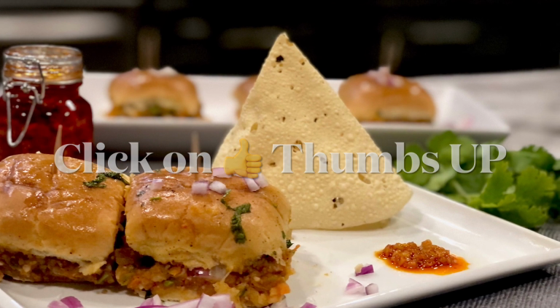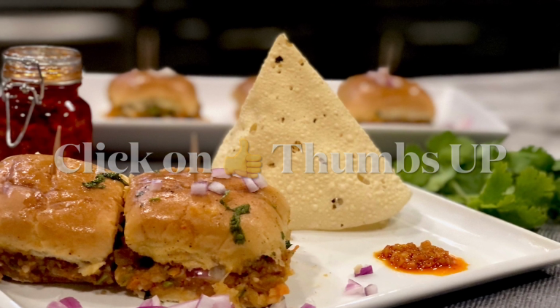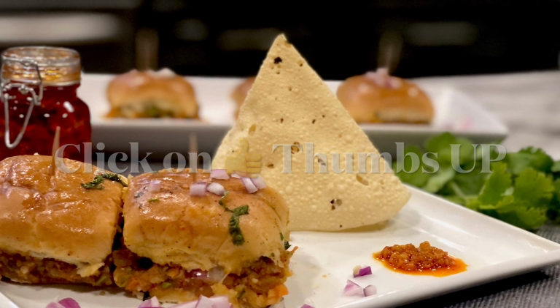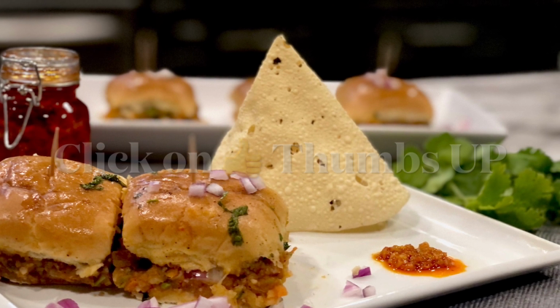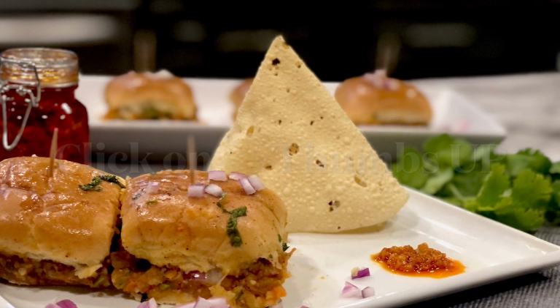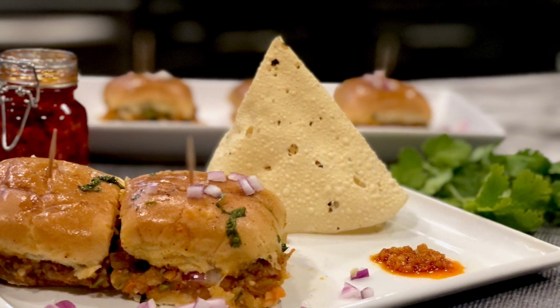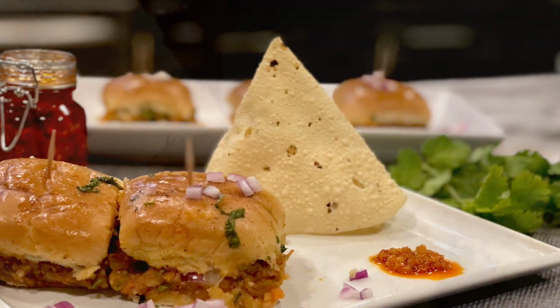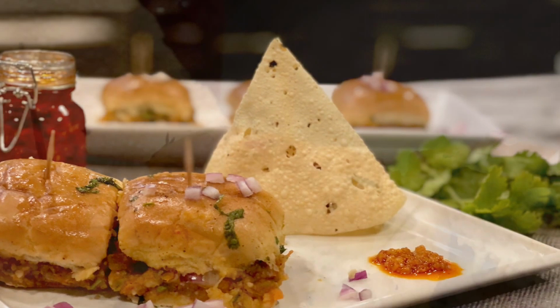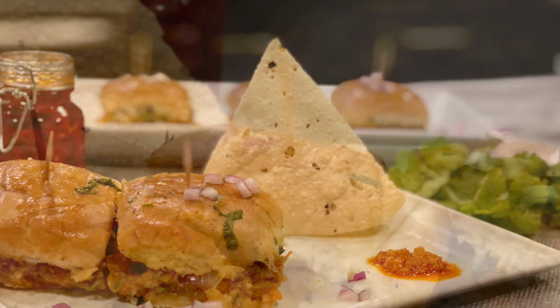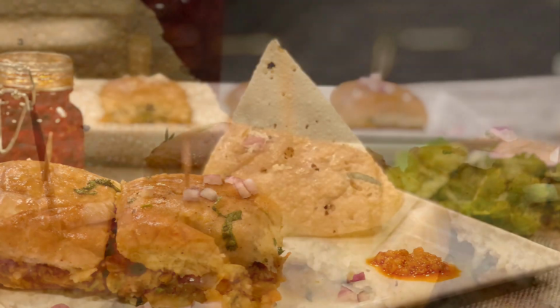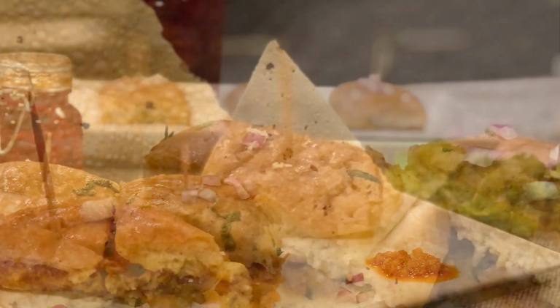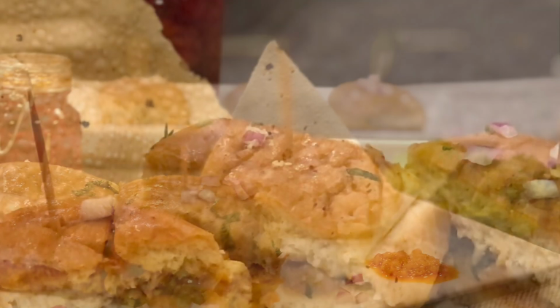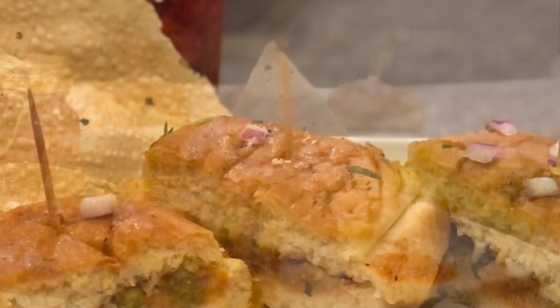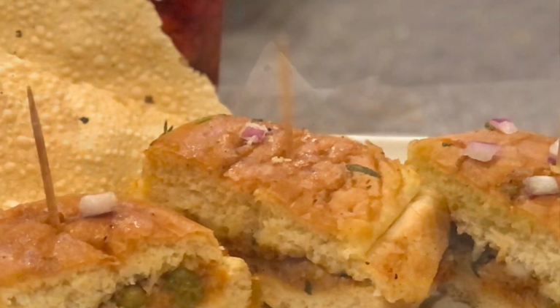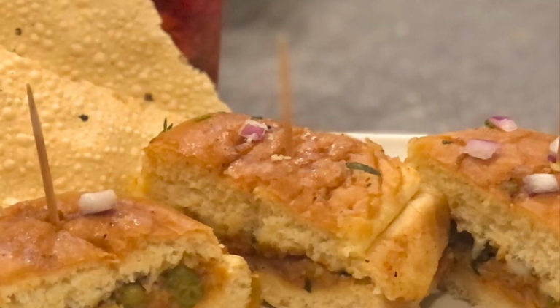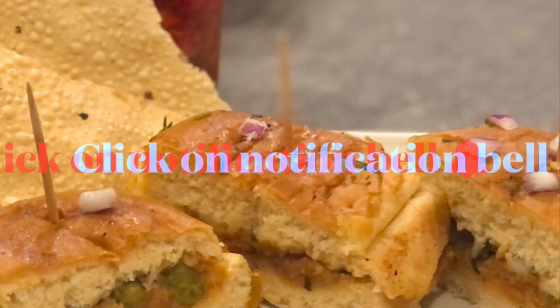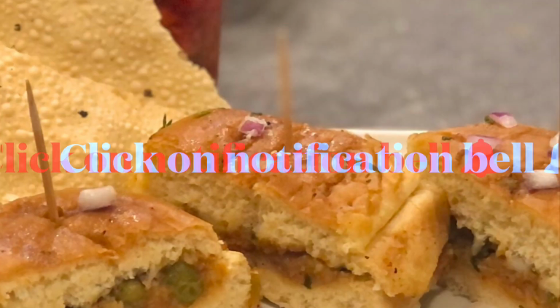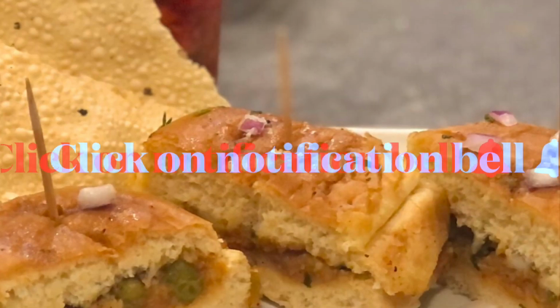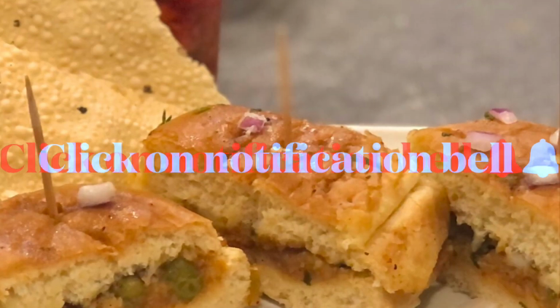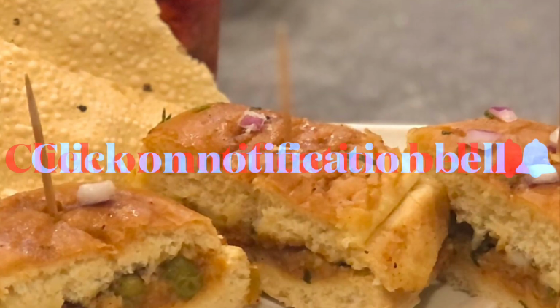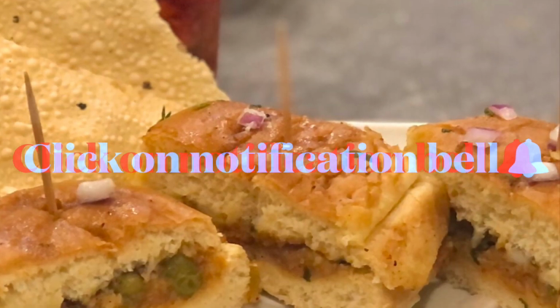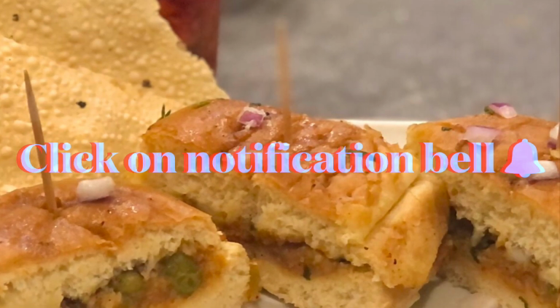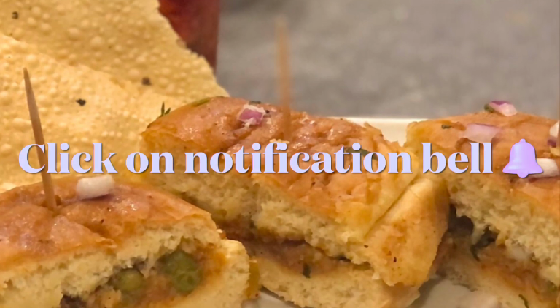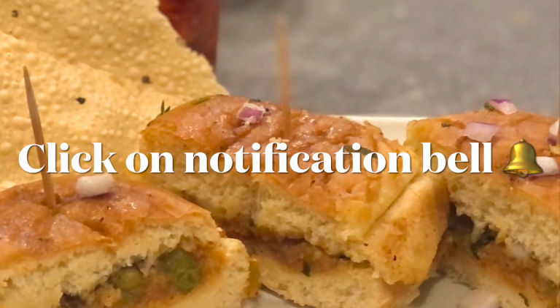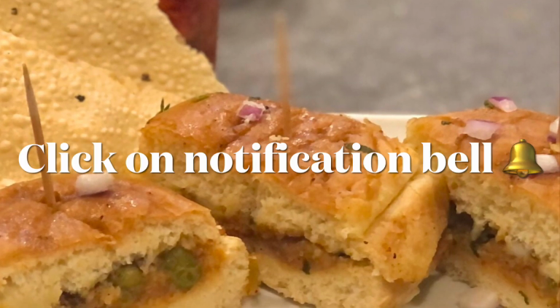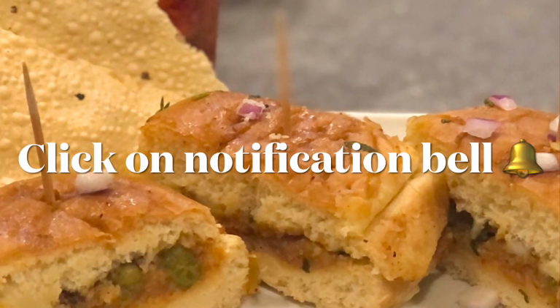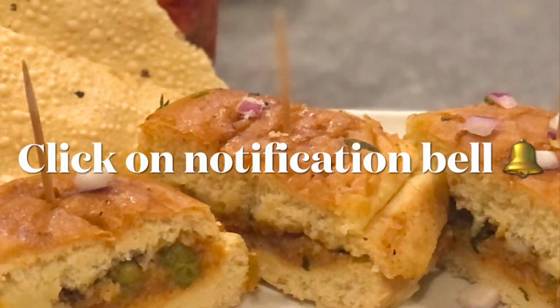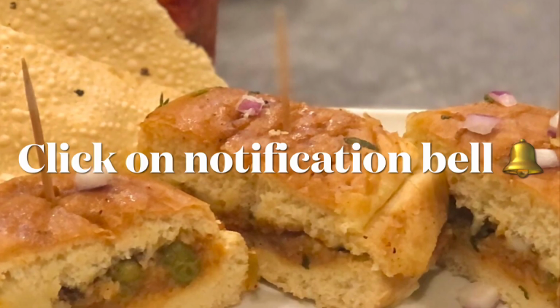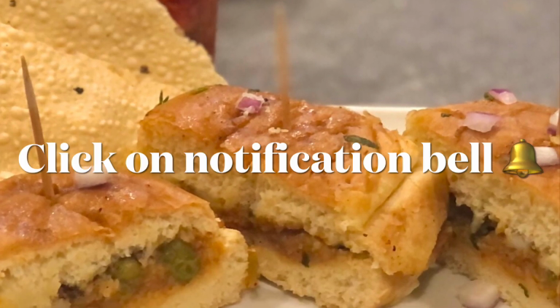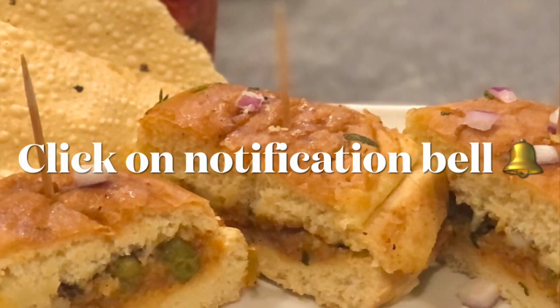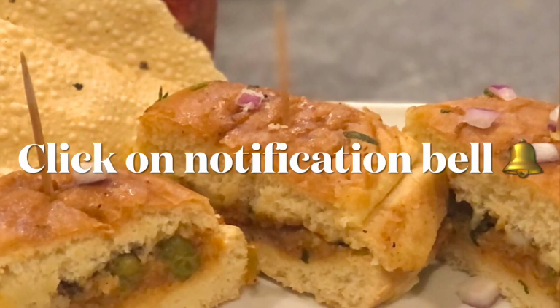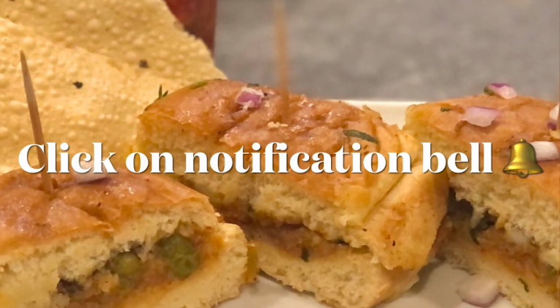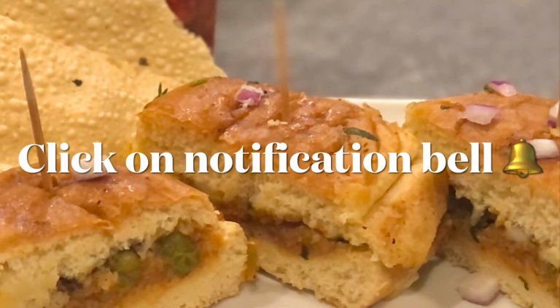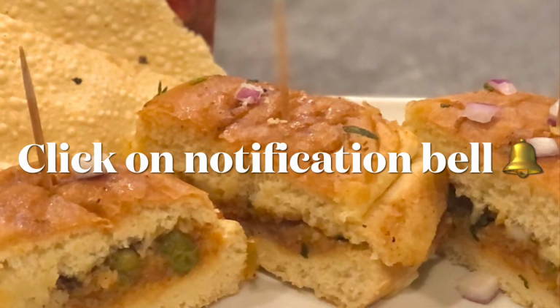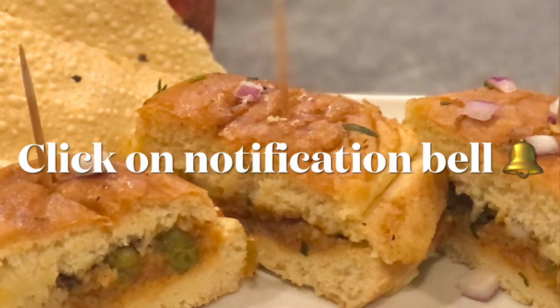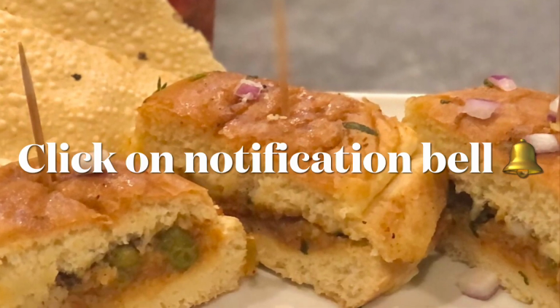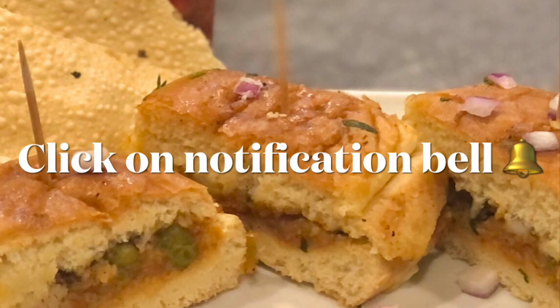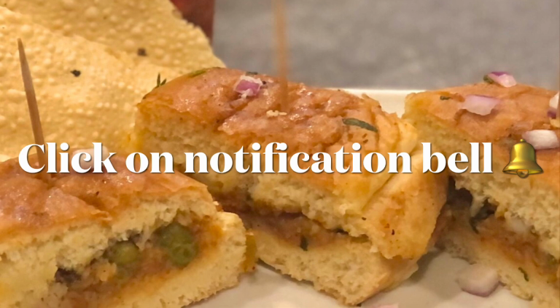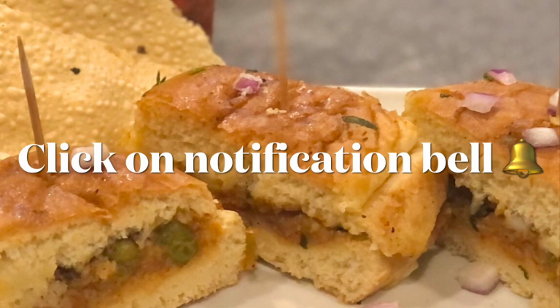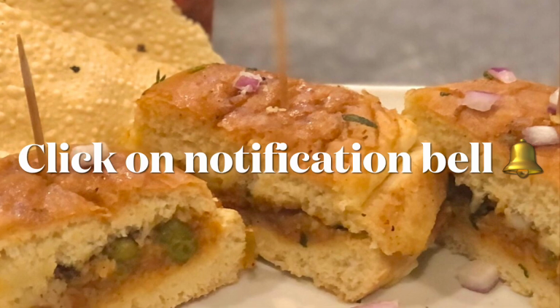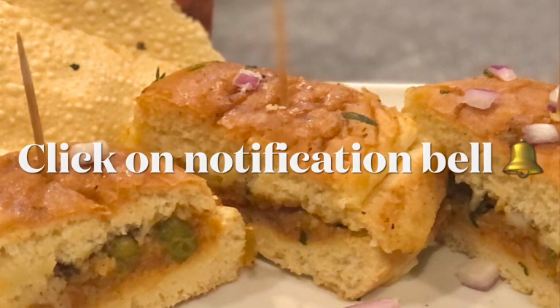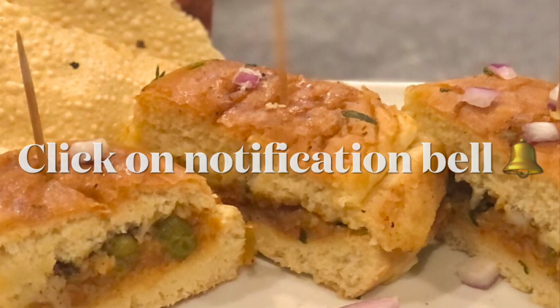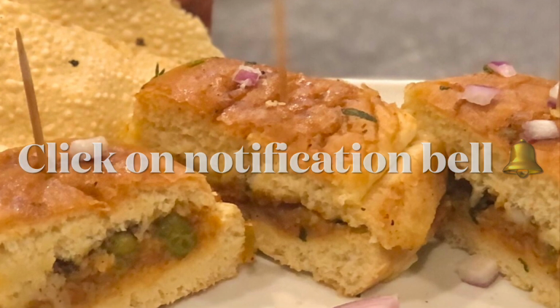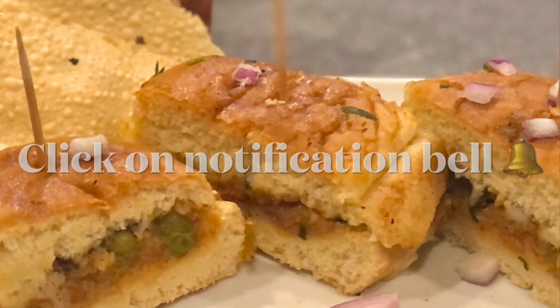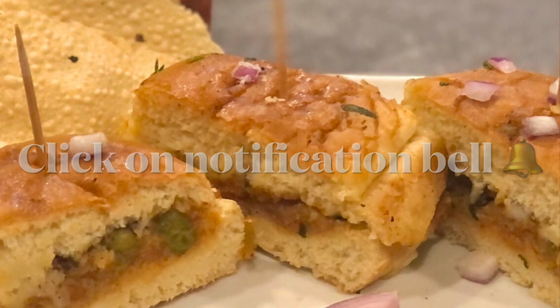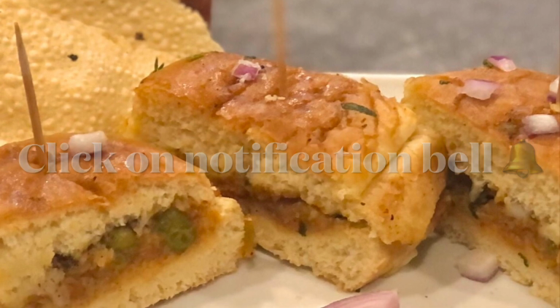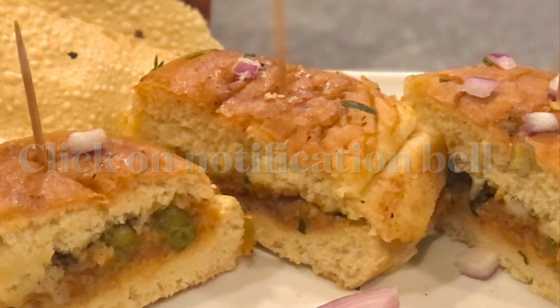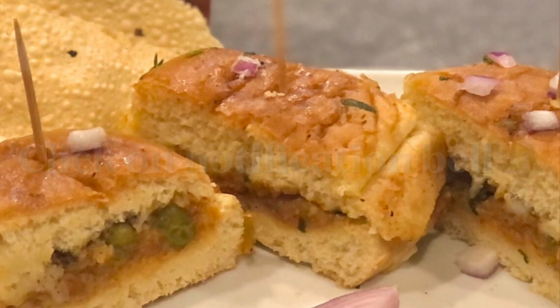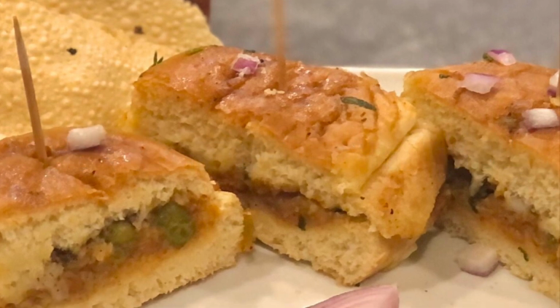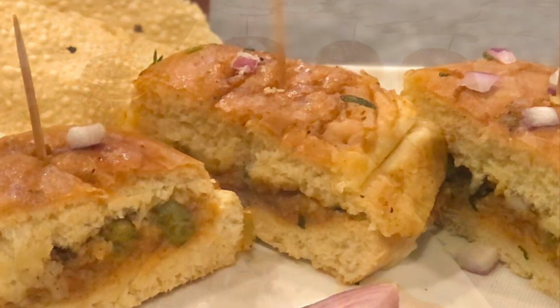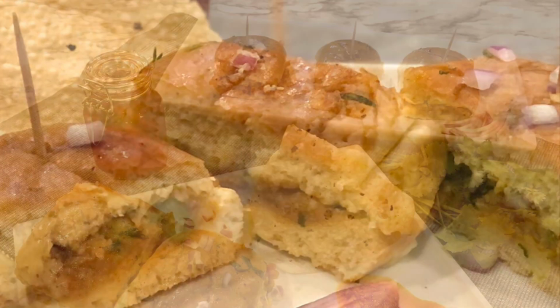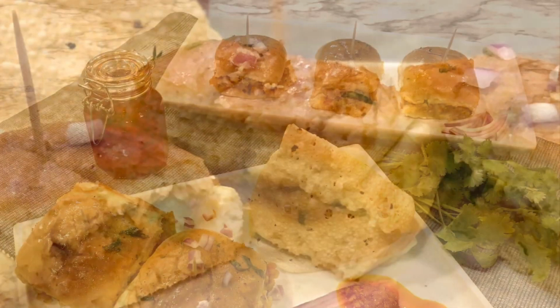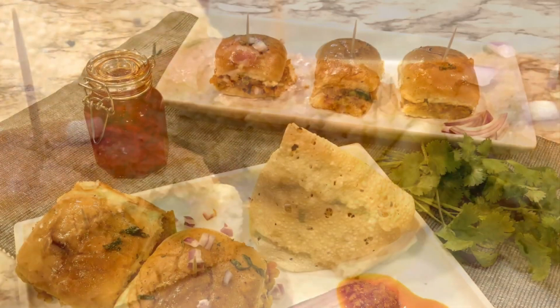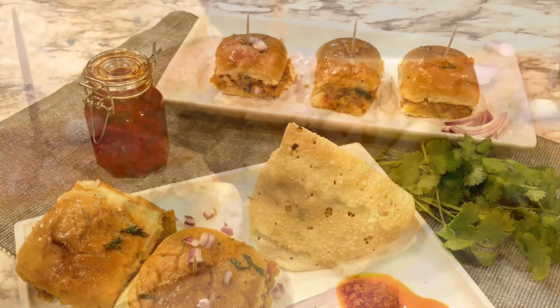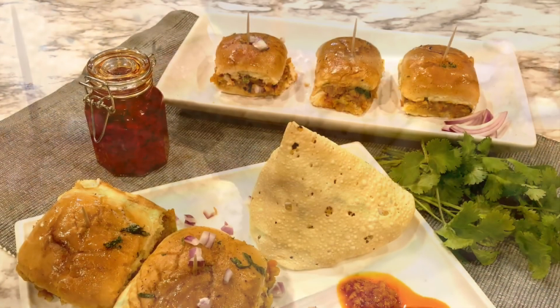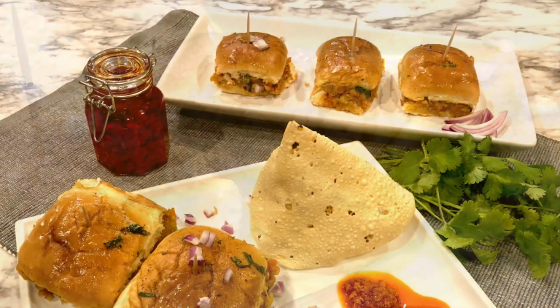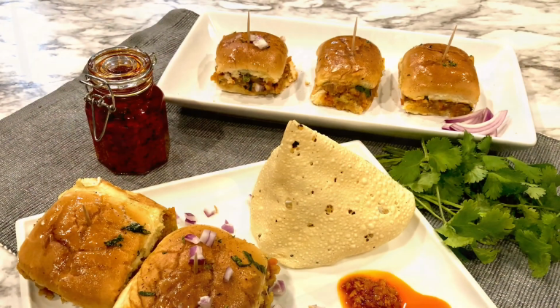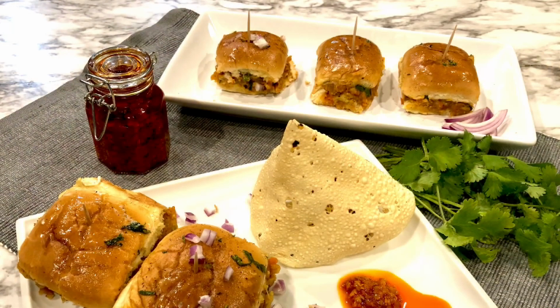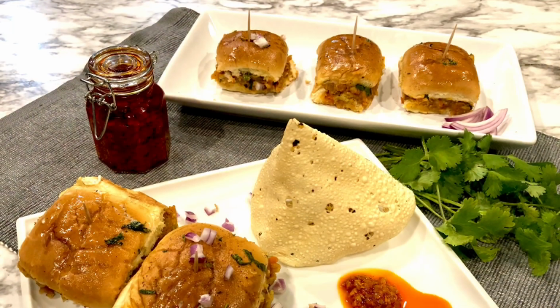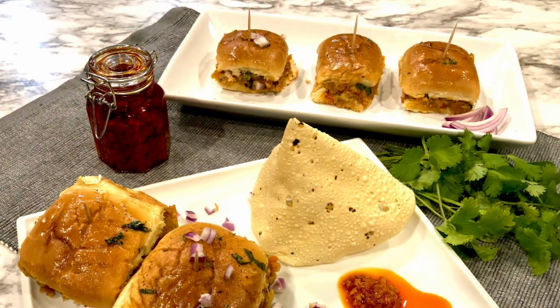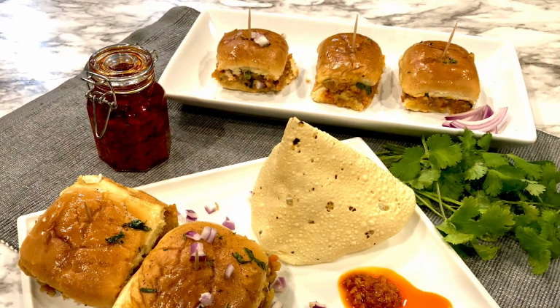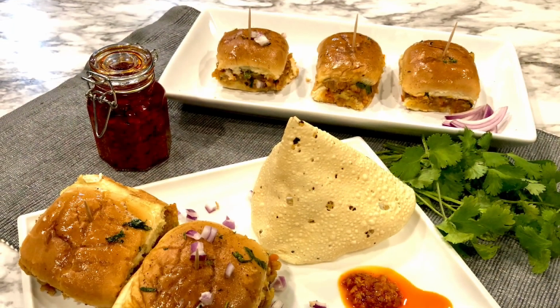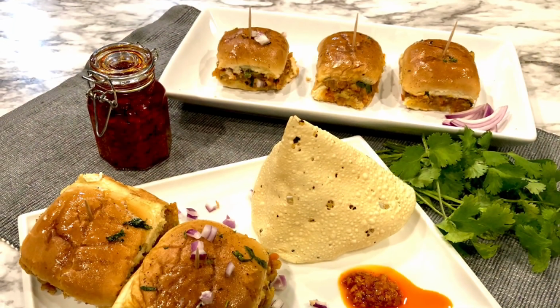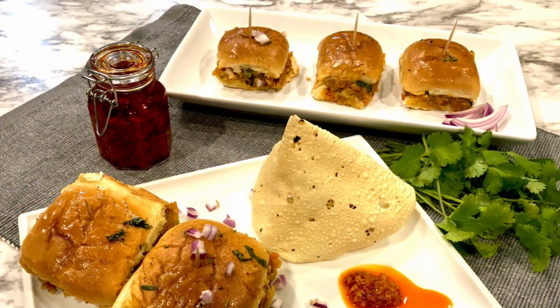If you enjoy watching my video, don't forget to click thumbs up and click on the notification bell to receive easy-to-cook healthy recipes.